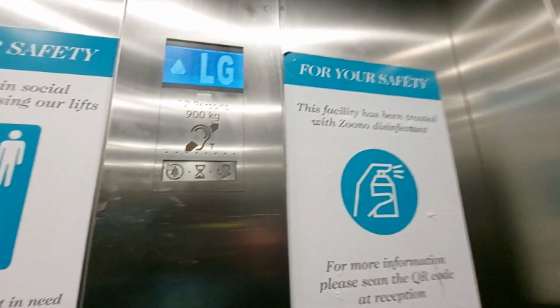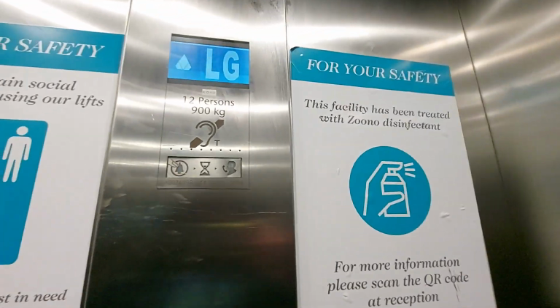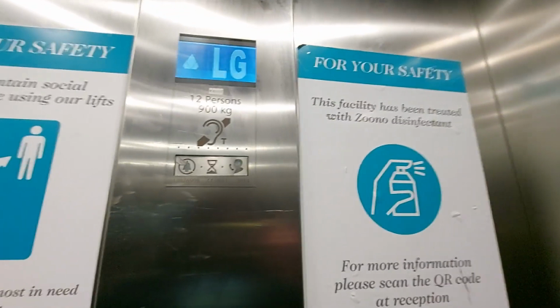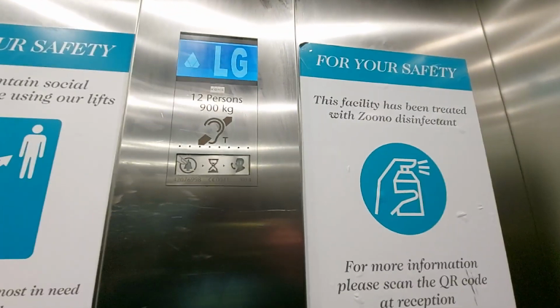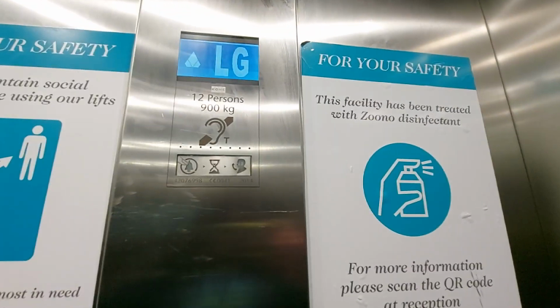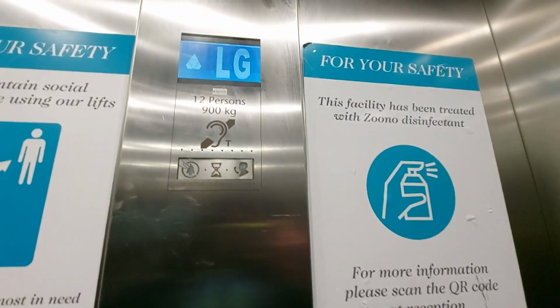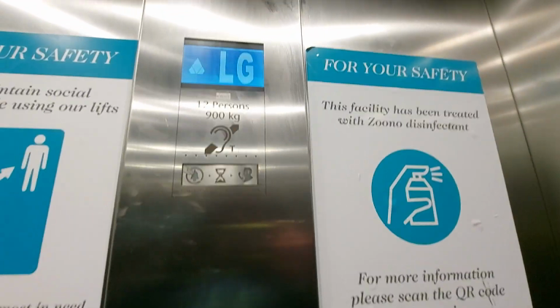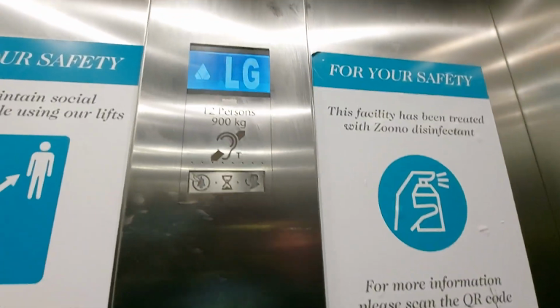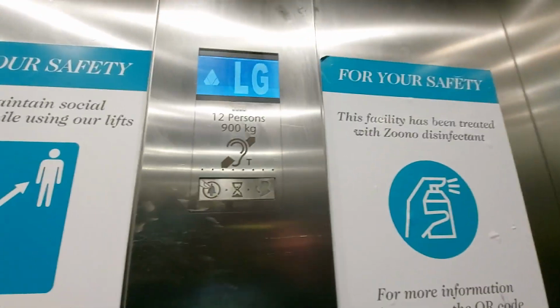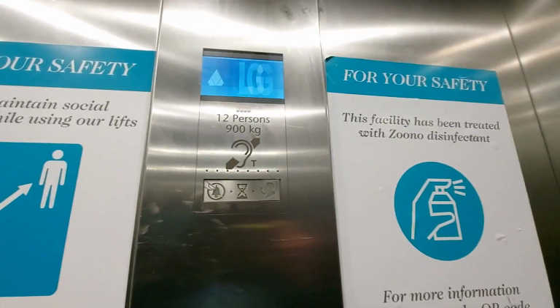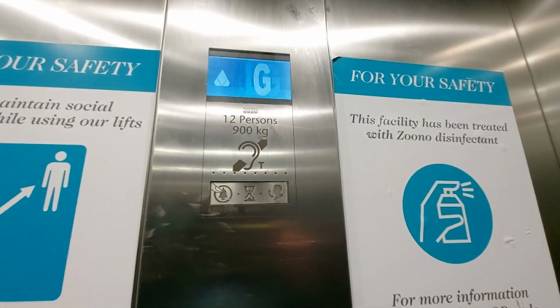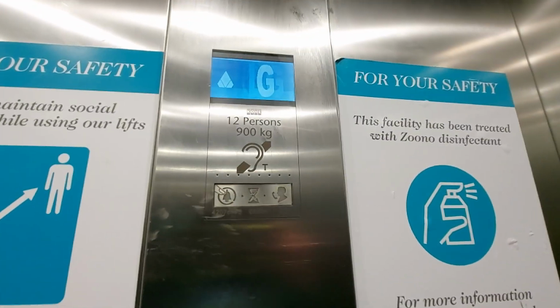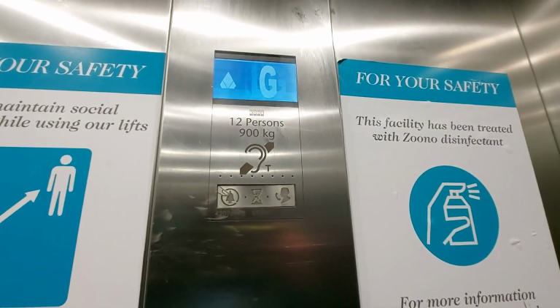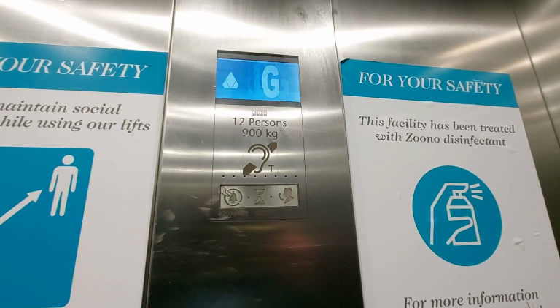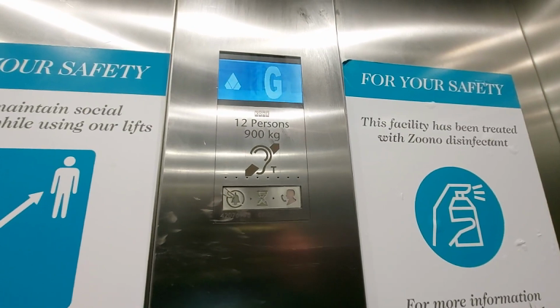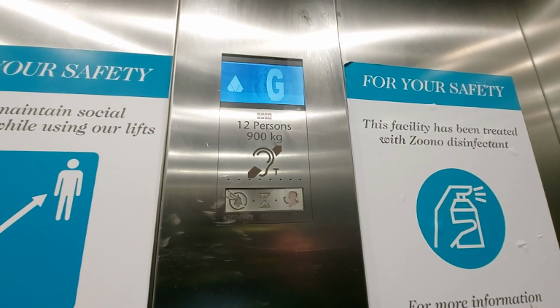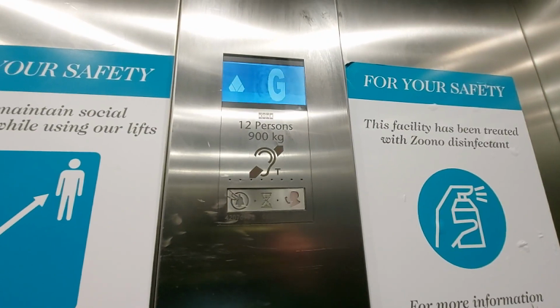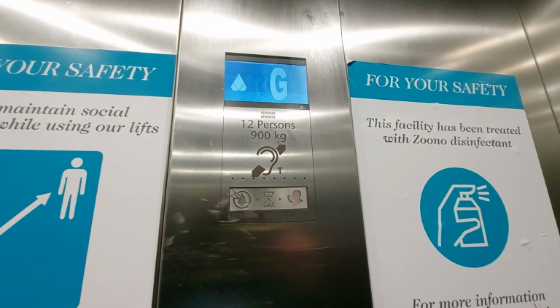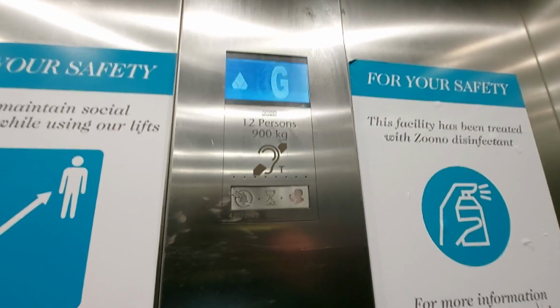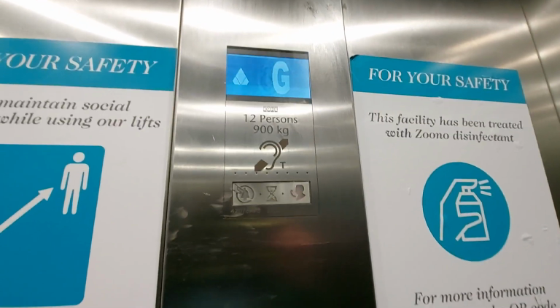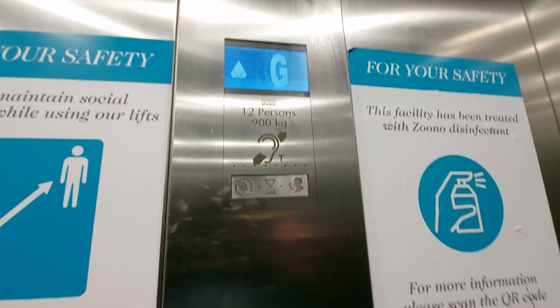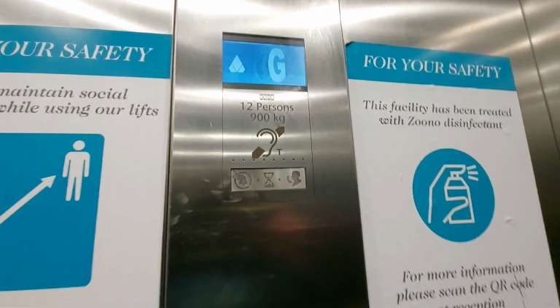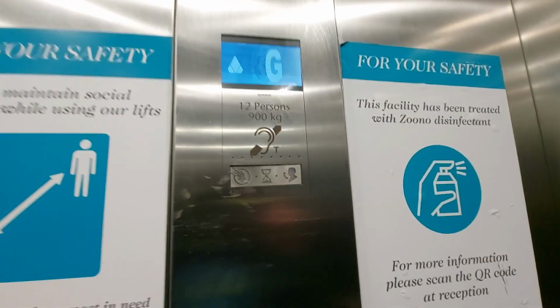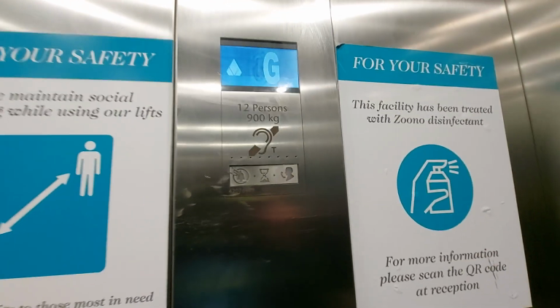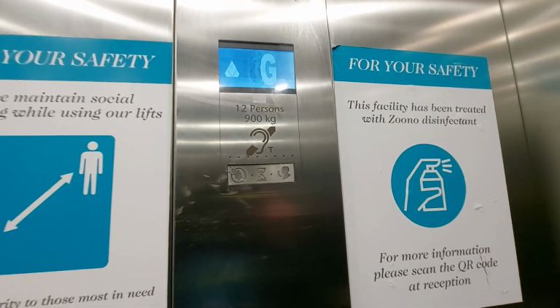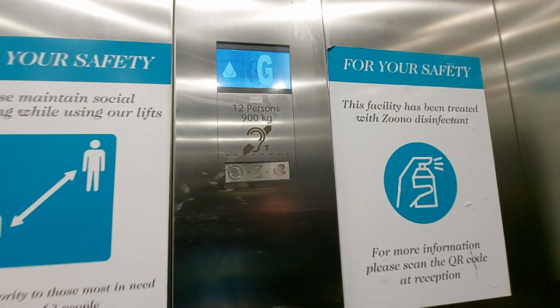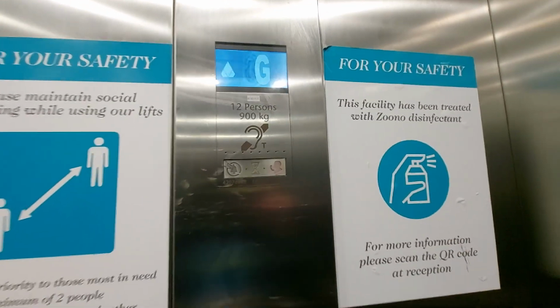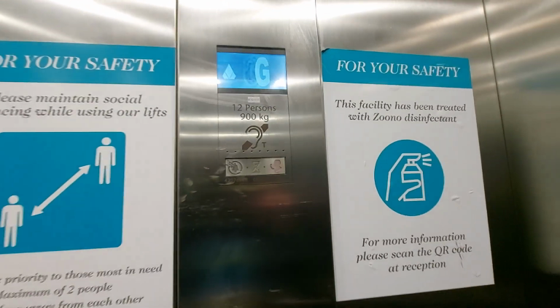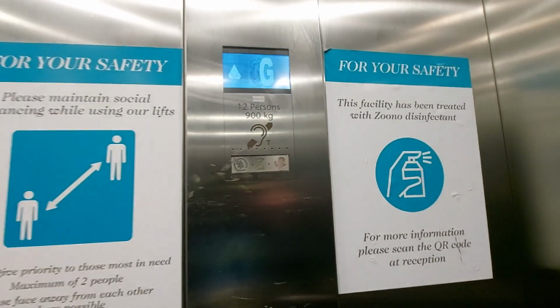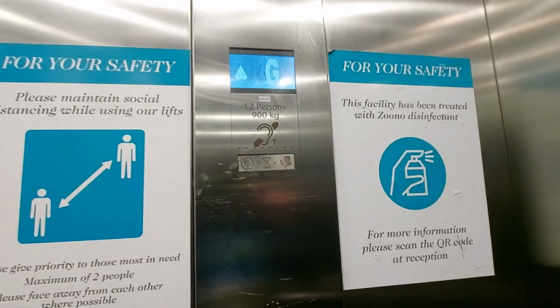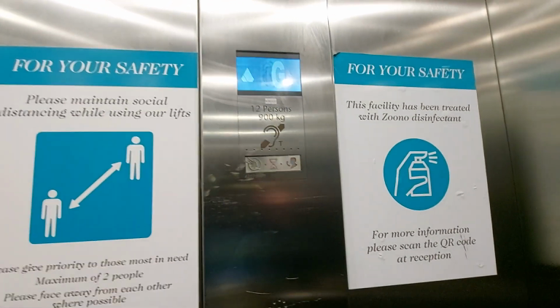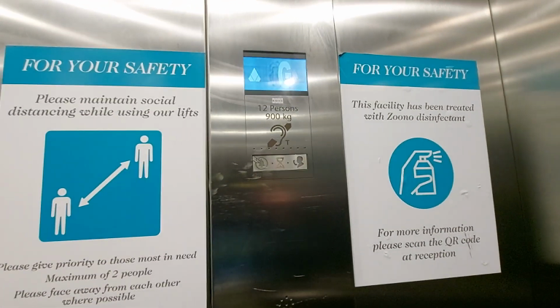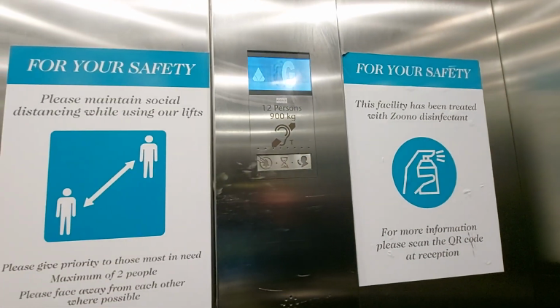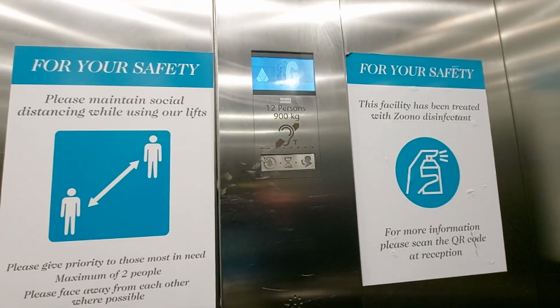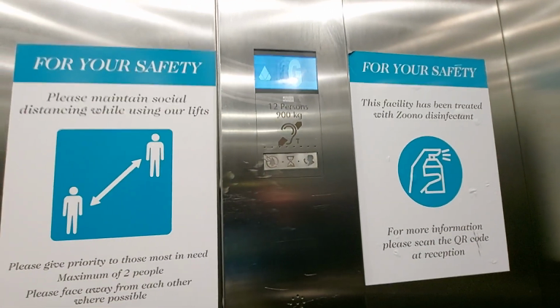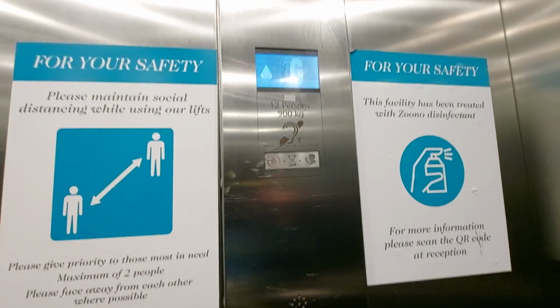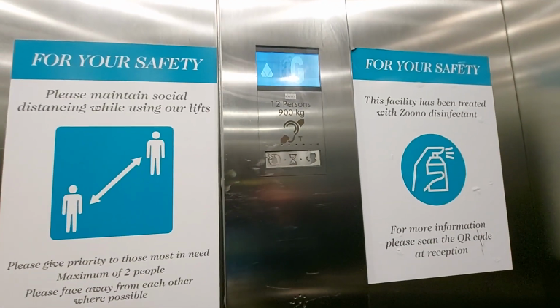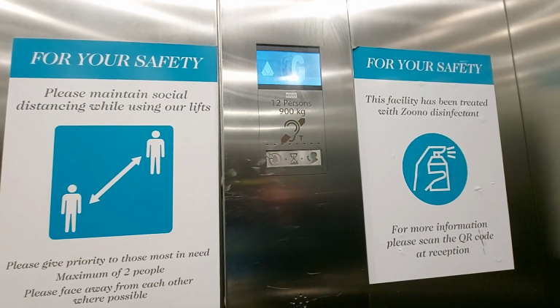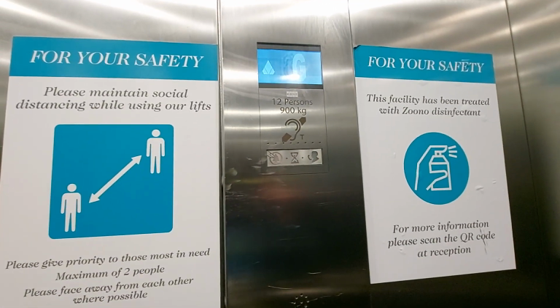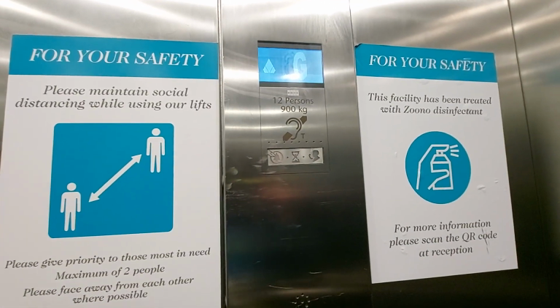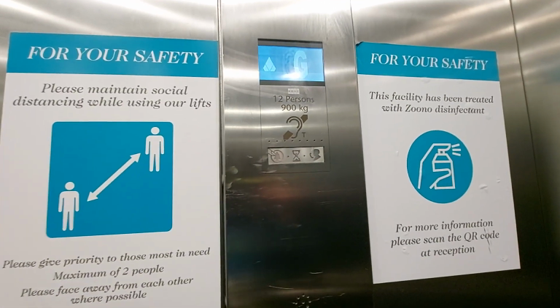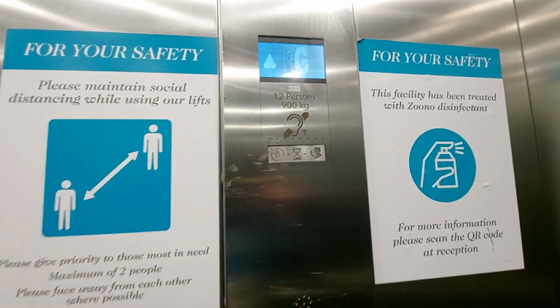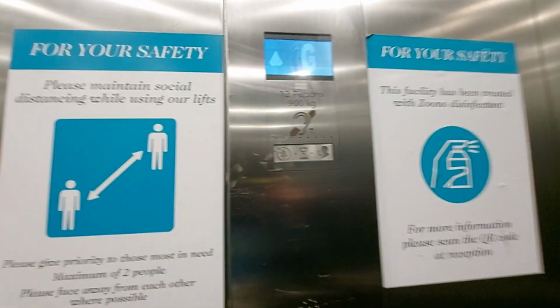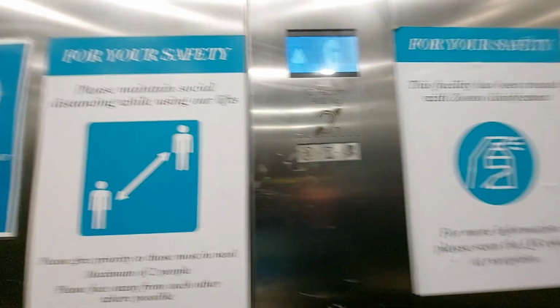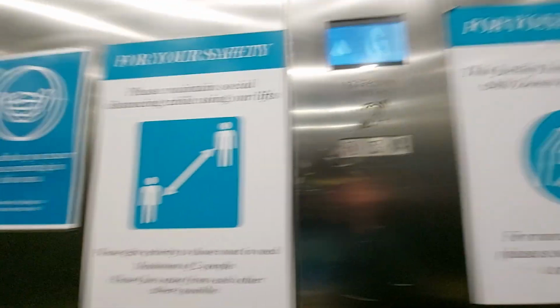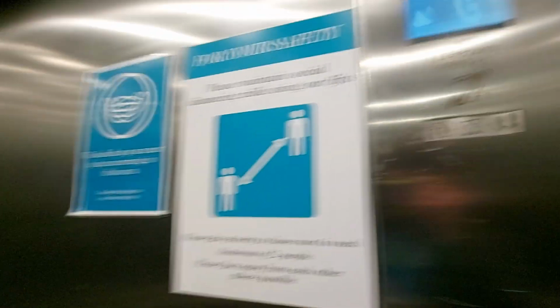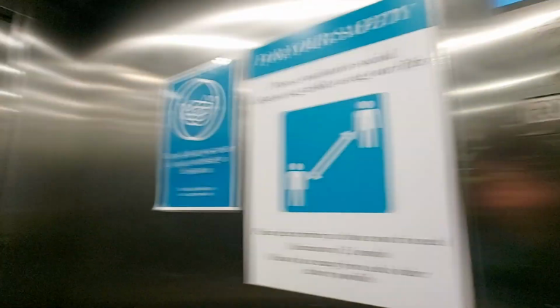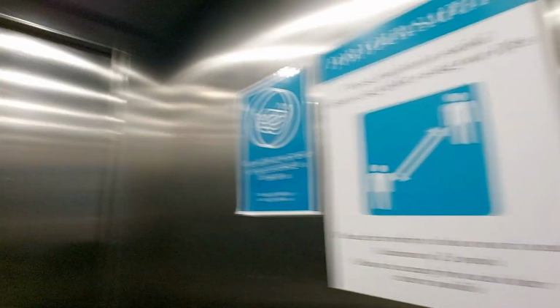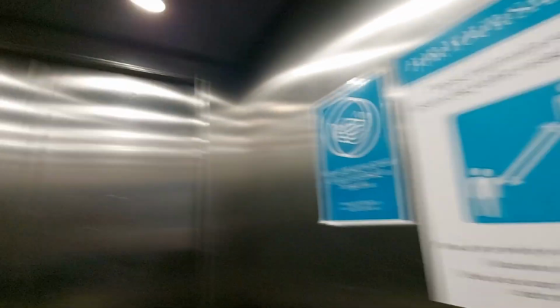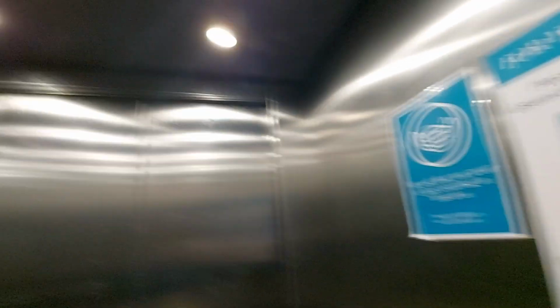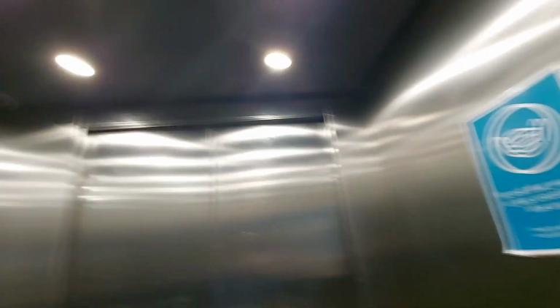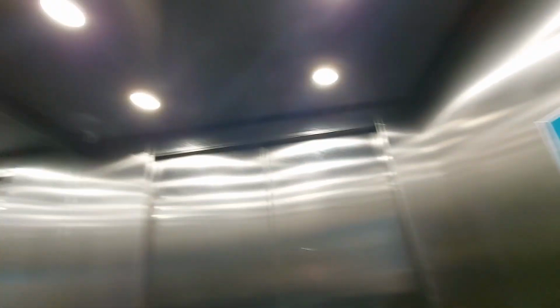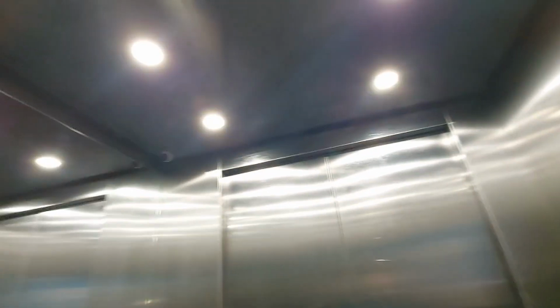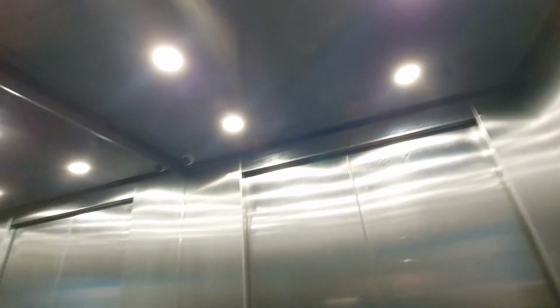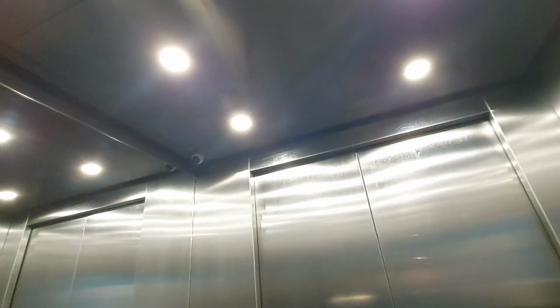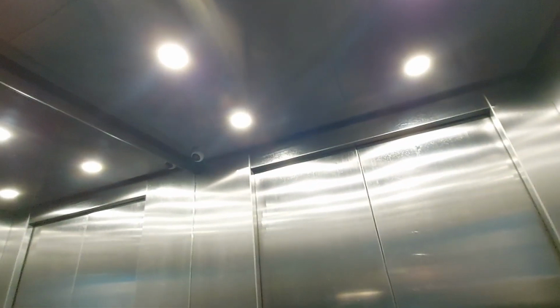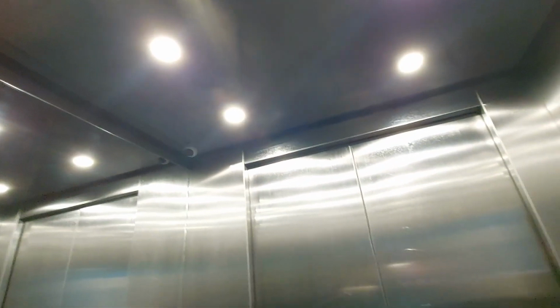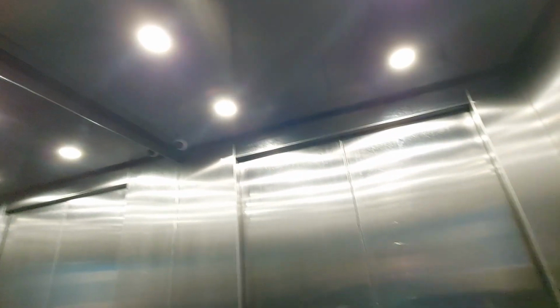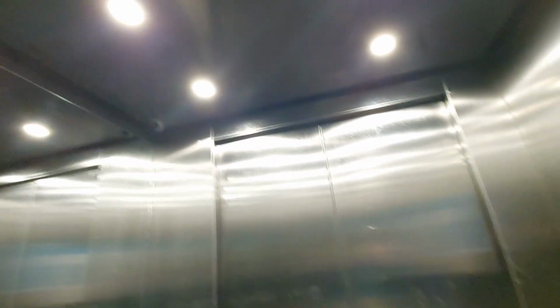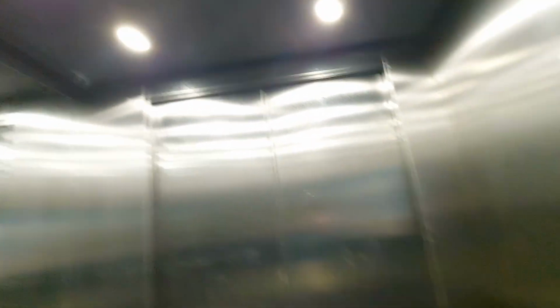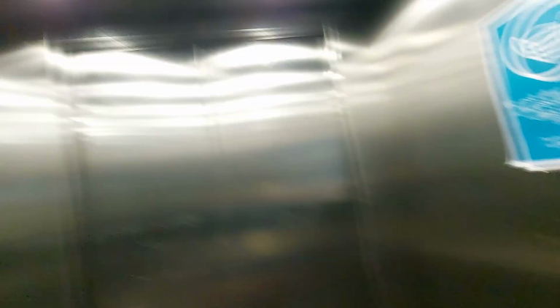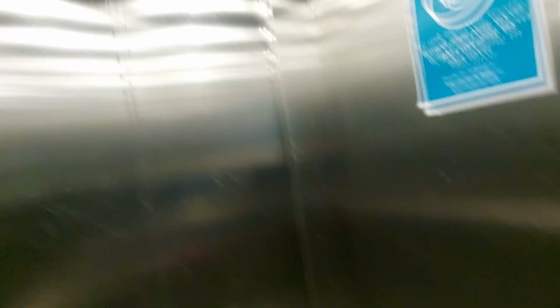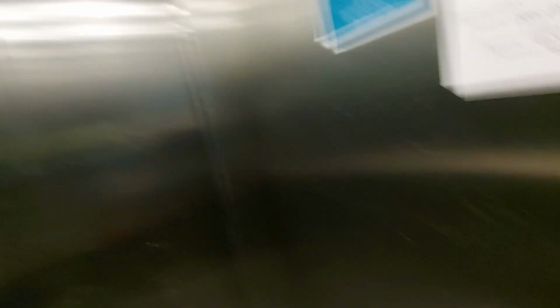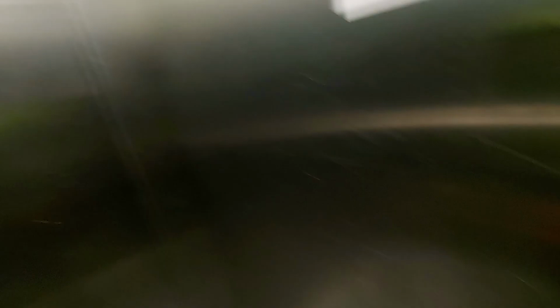Capacity 12 persons, 1000 kilos, built in 2014. Security camera up there.